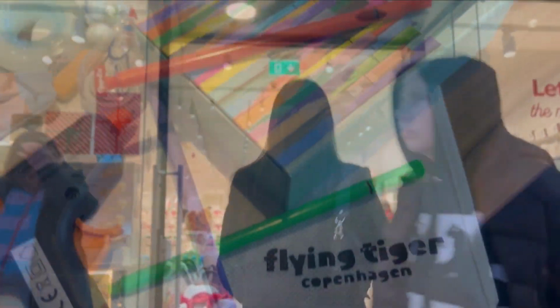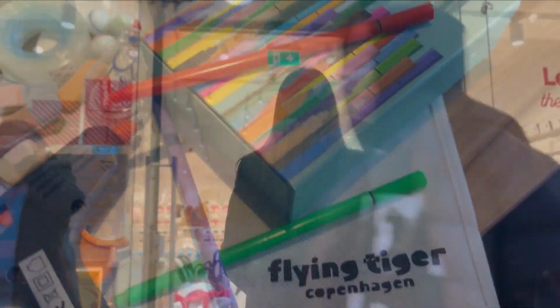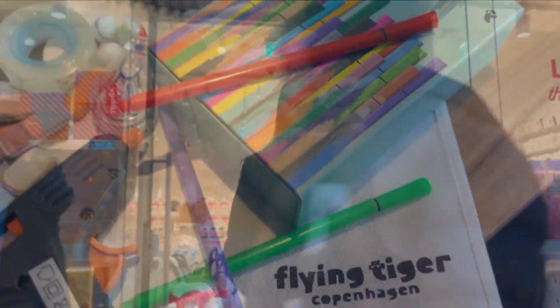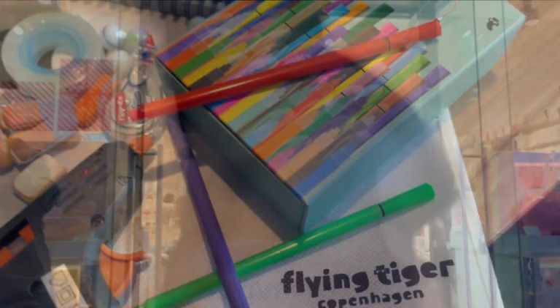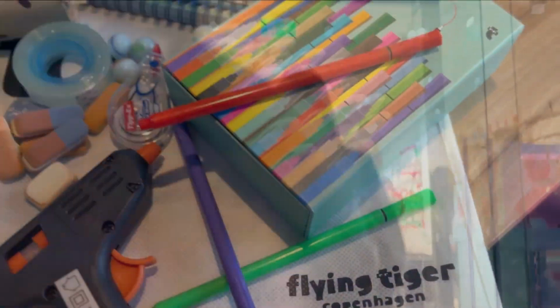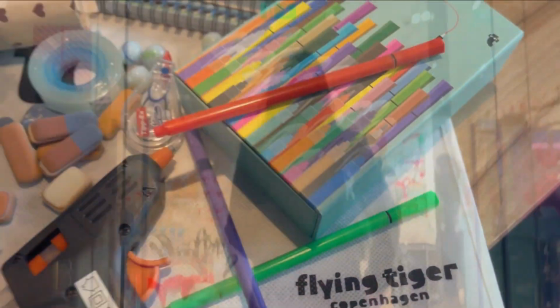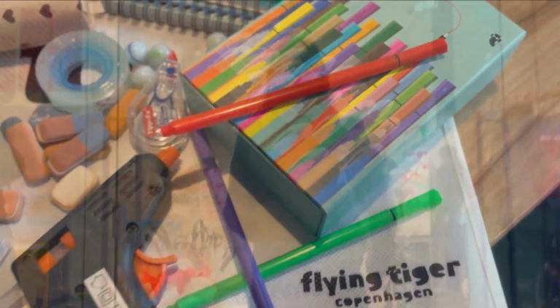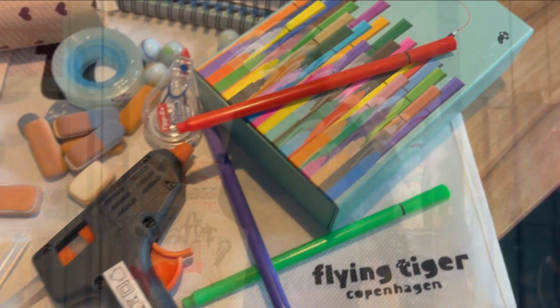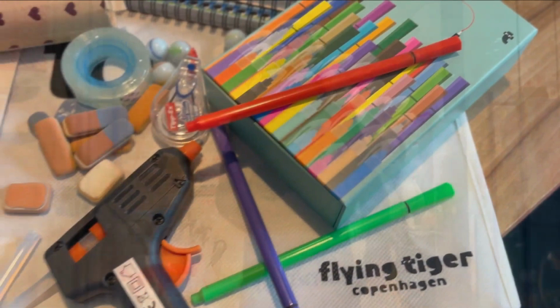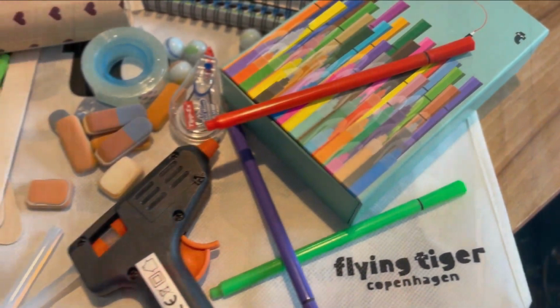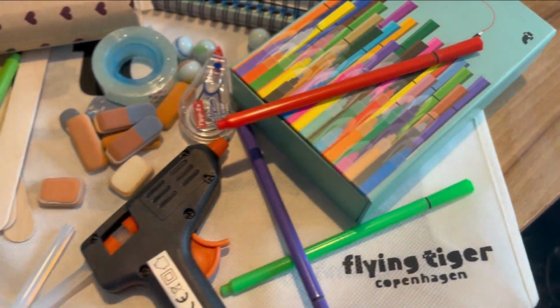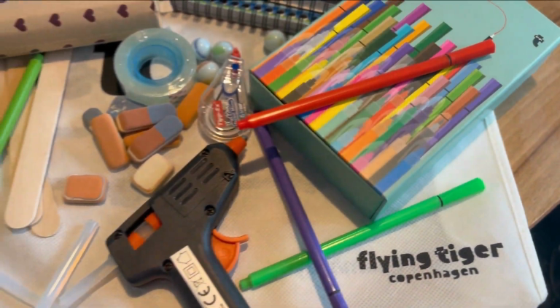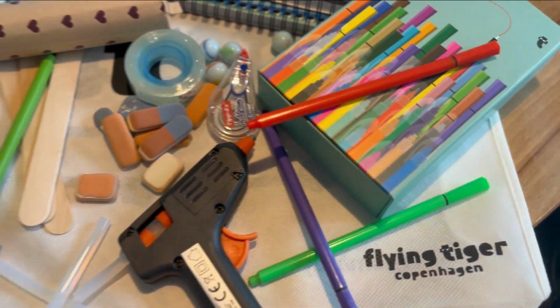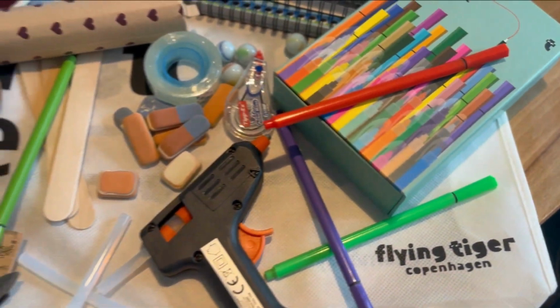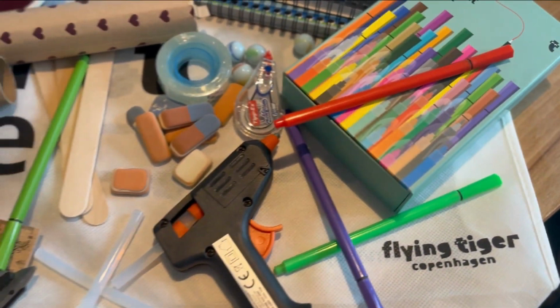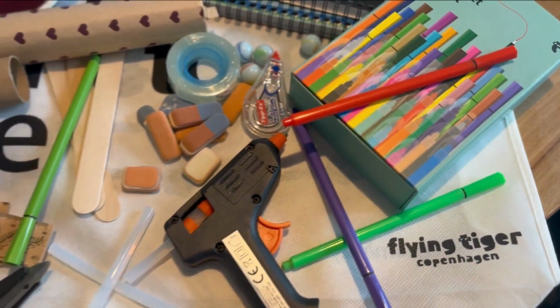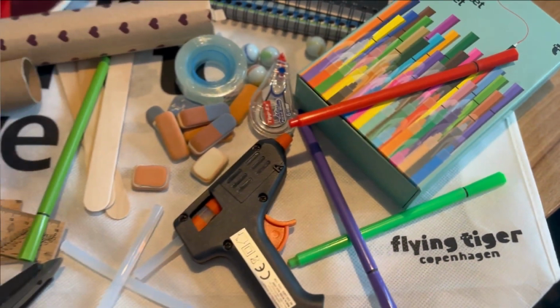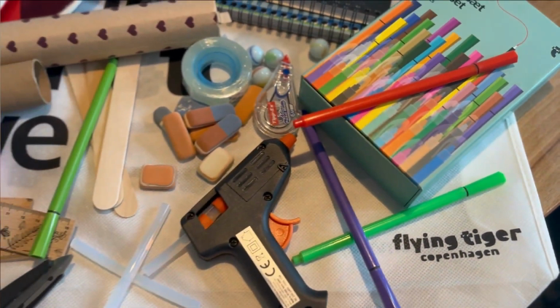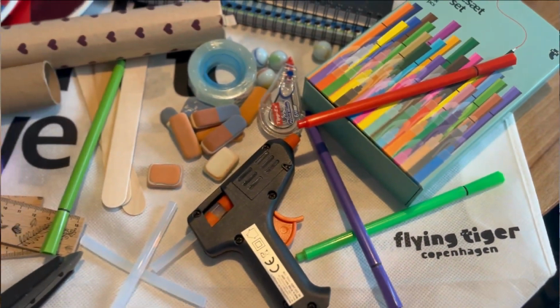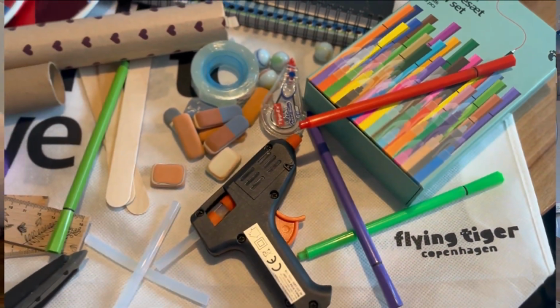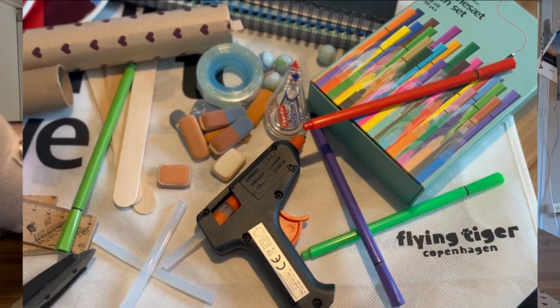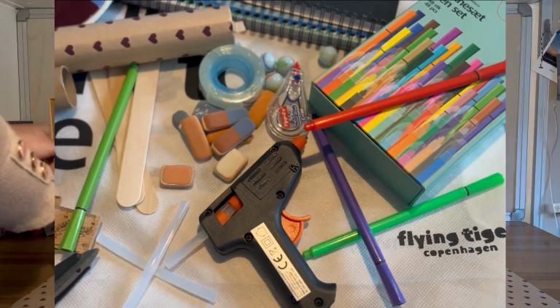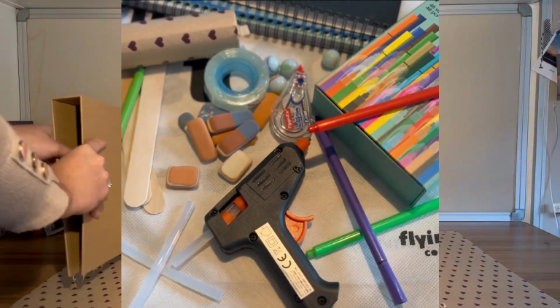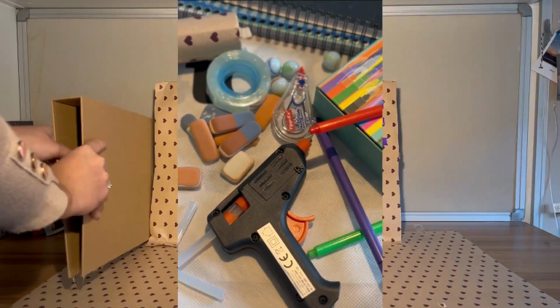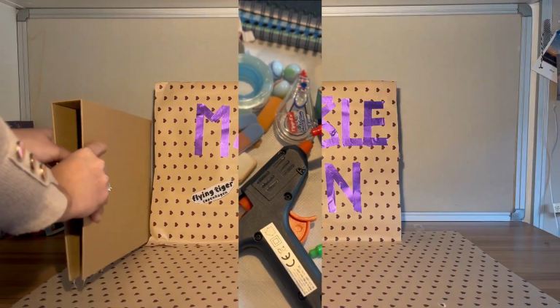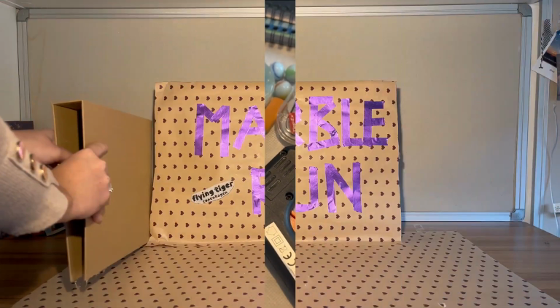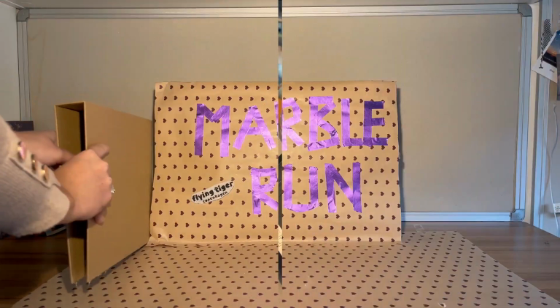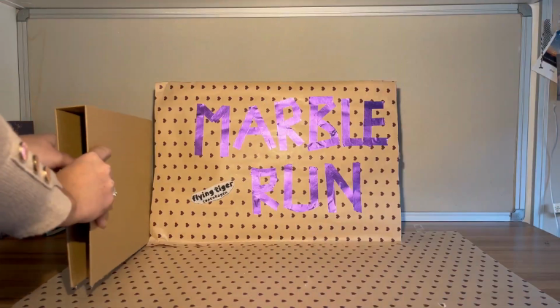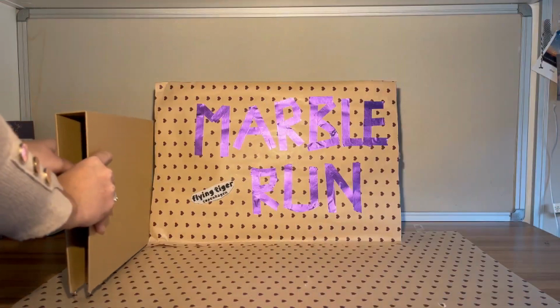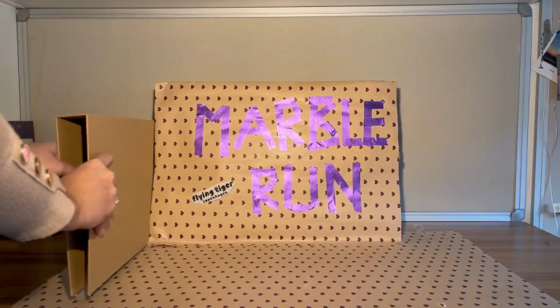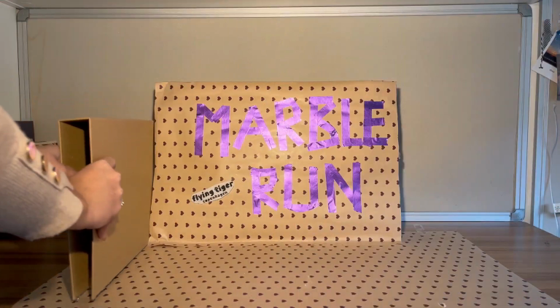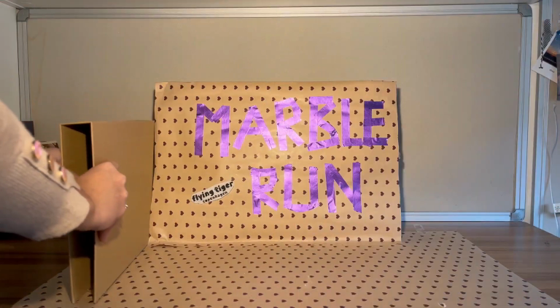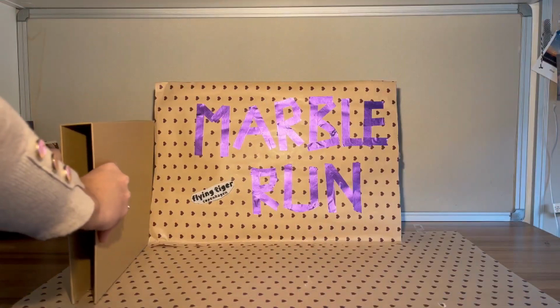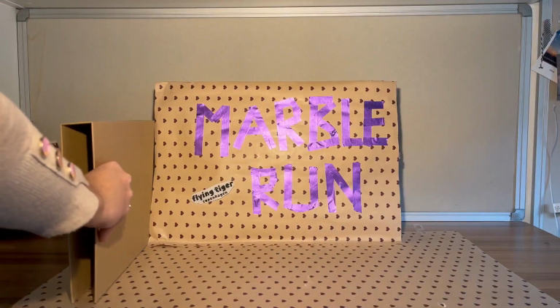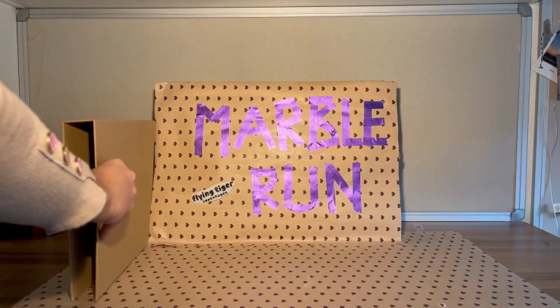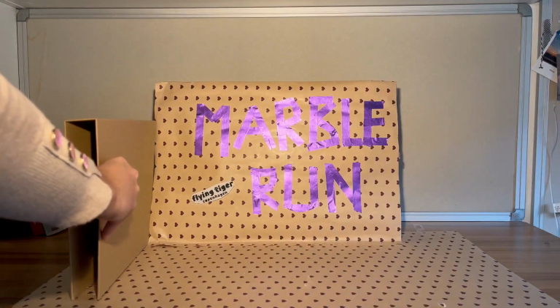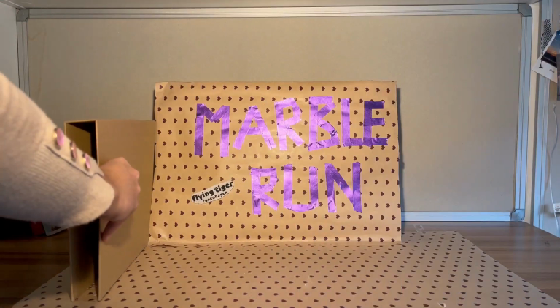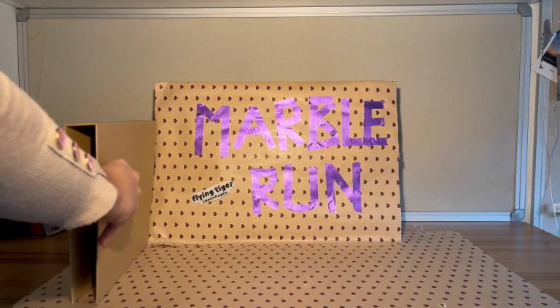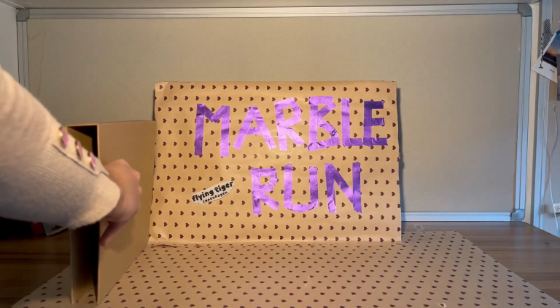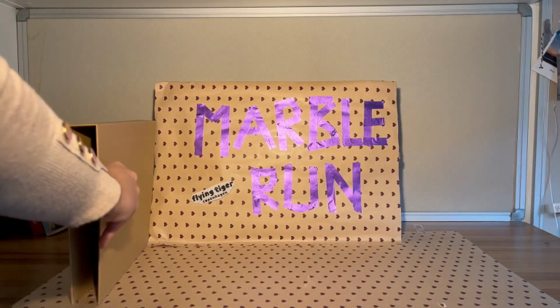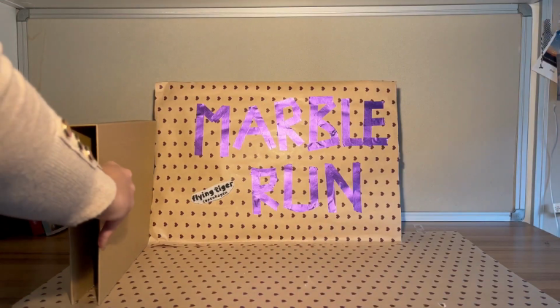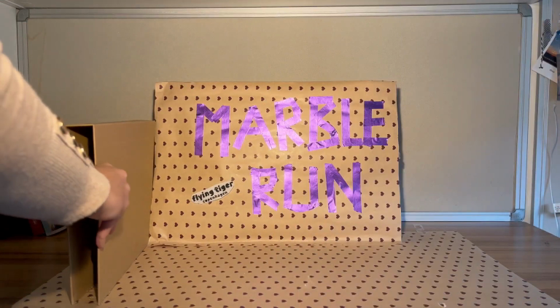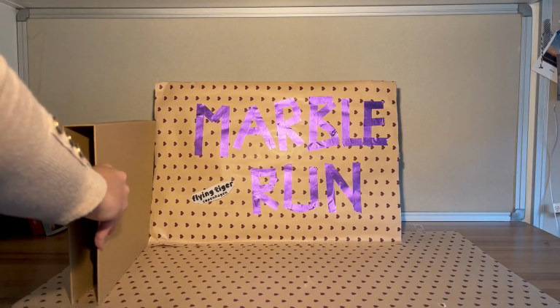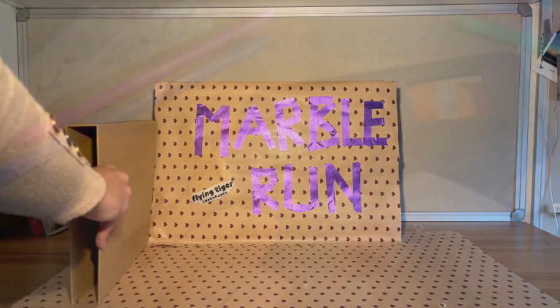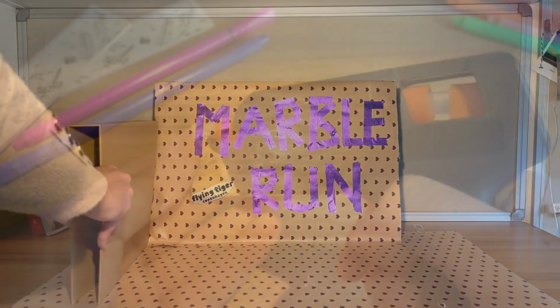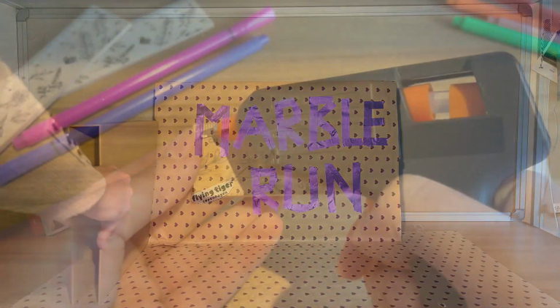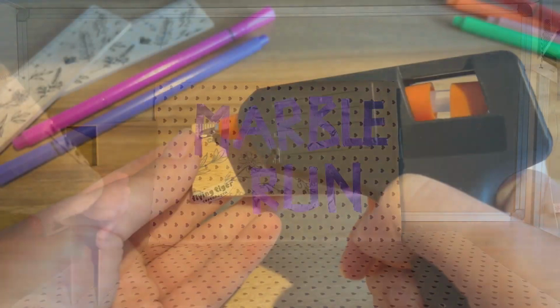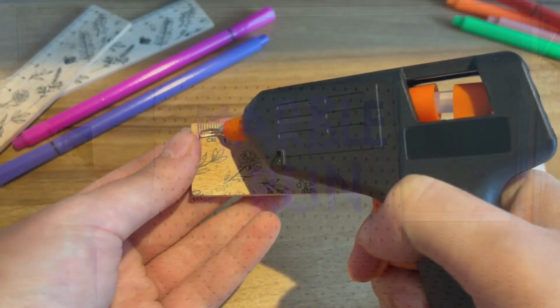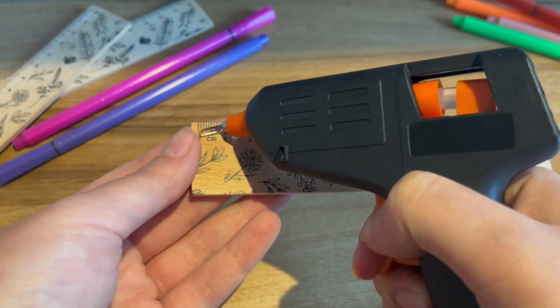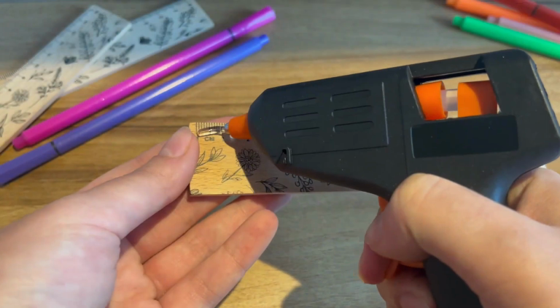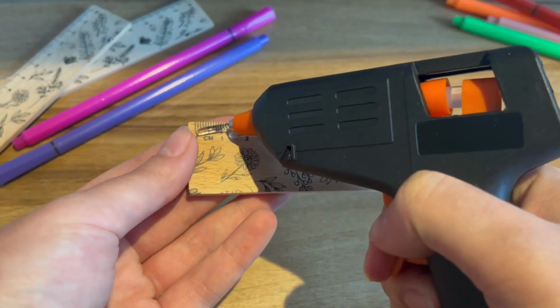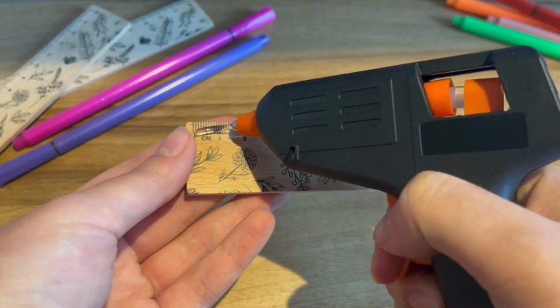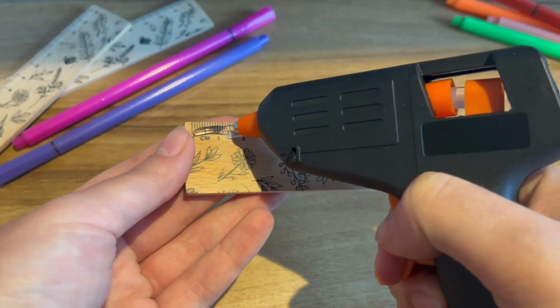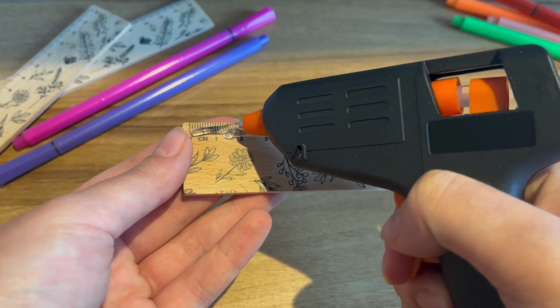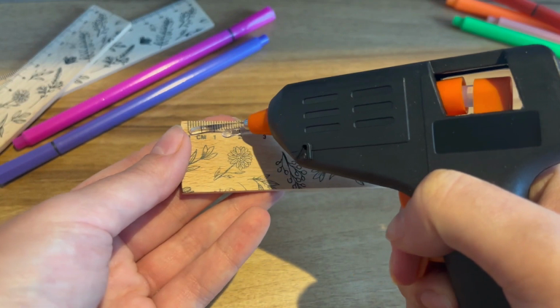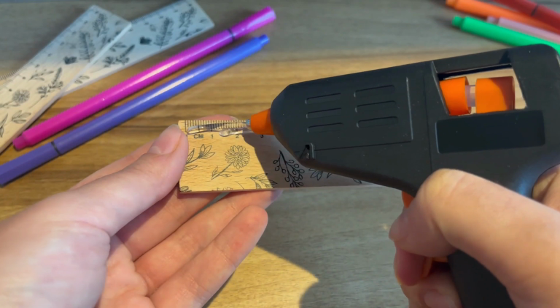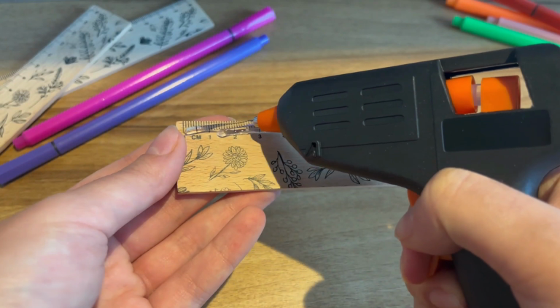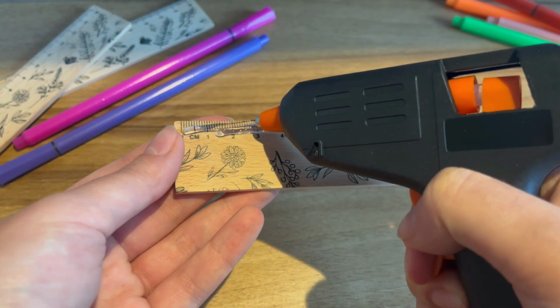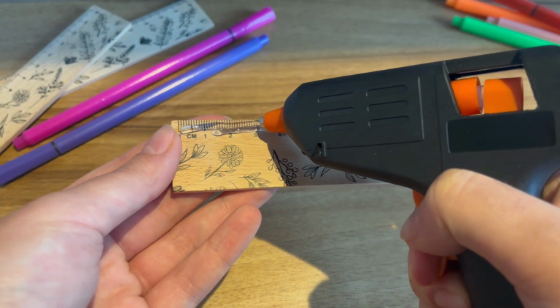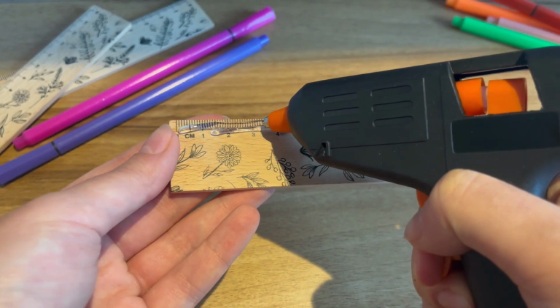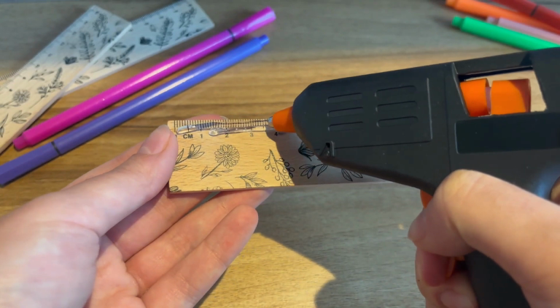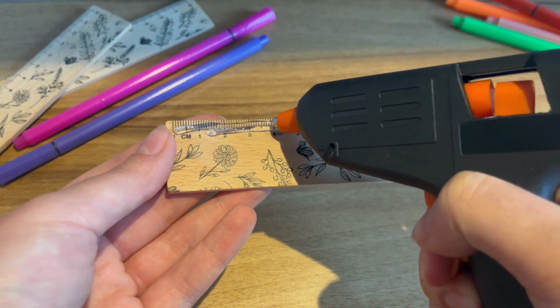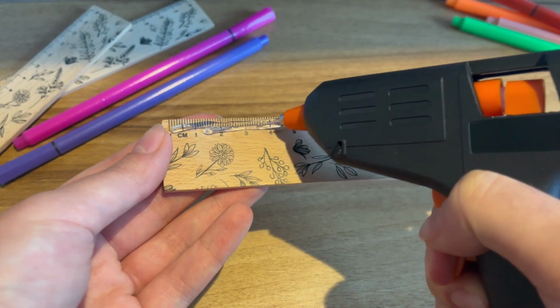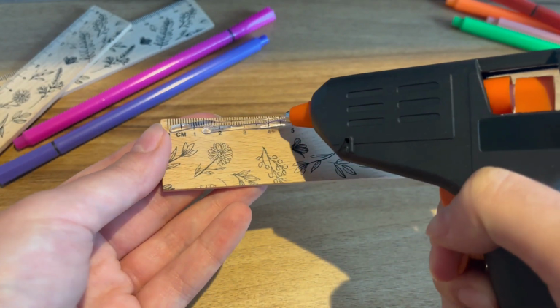This is everything you need to make a marble run with Tiger Stationery. You need a stable base — in this case I made it with binders and paper.